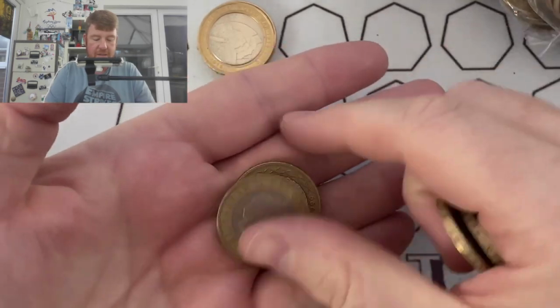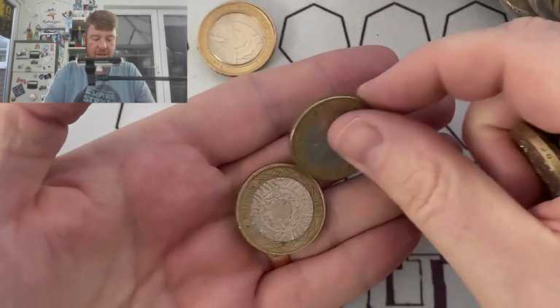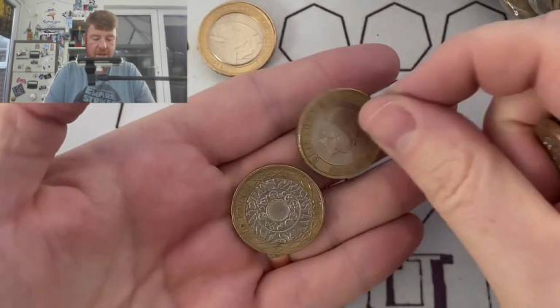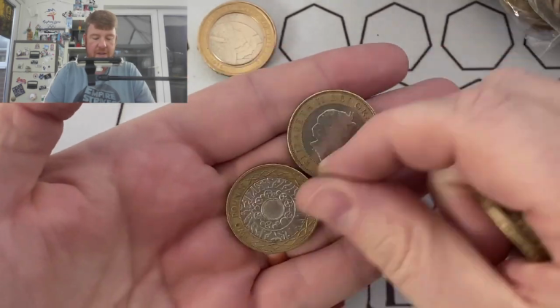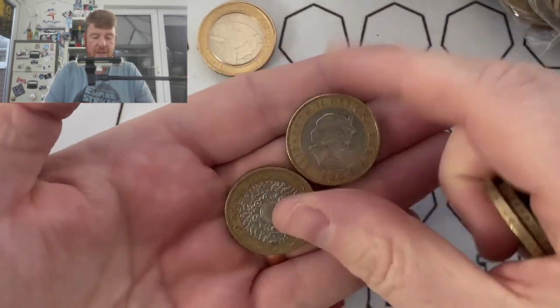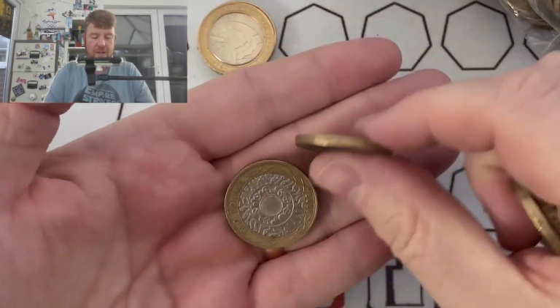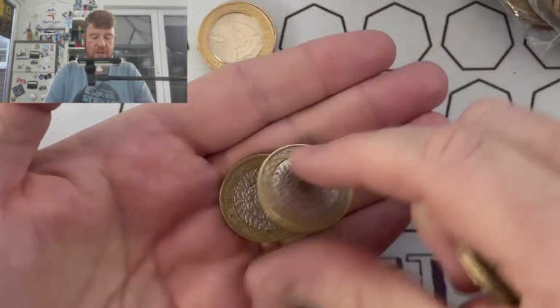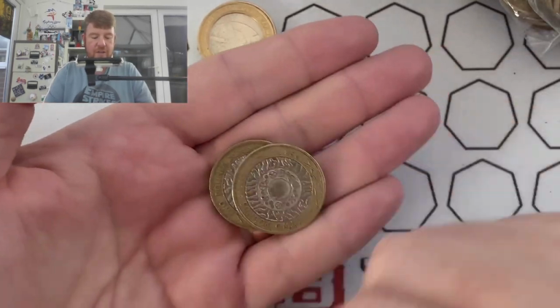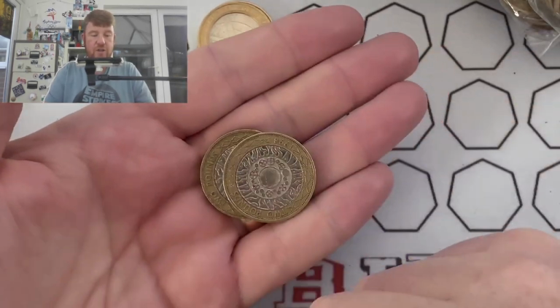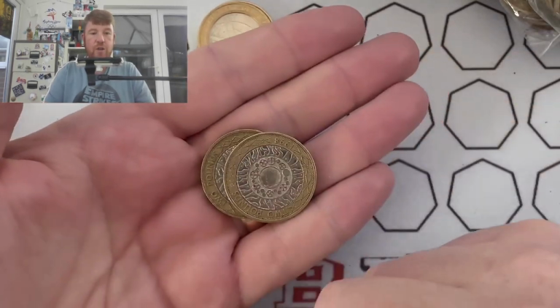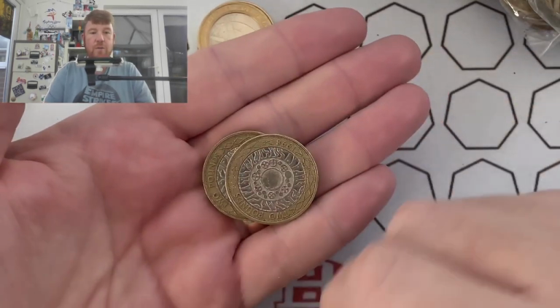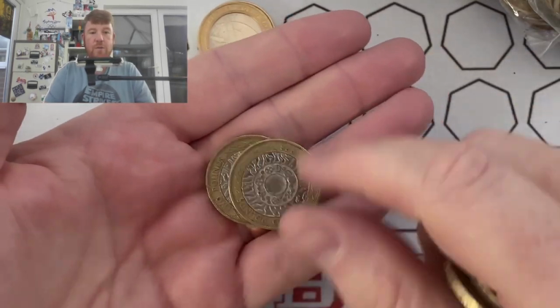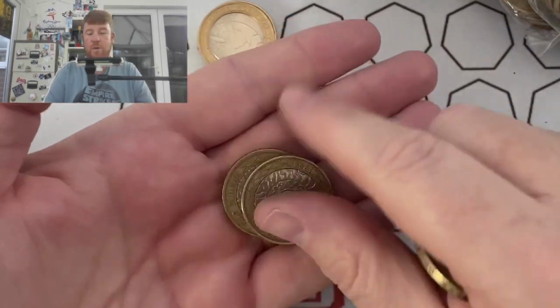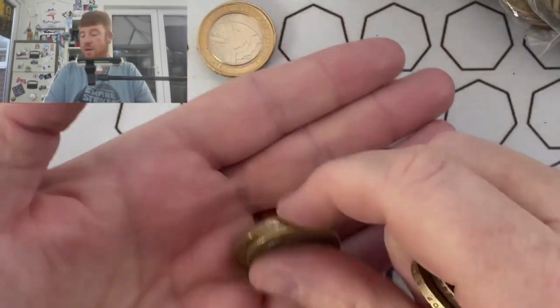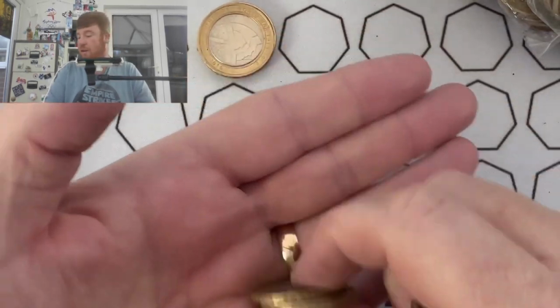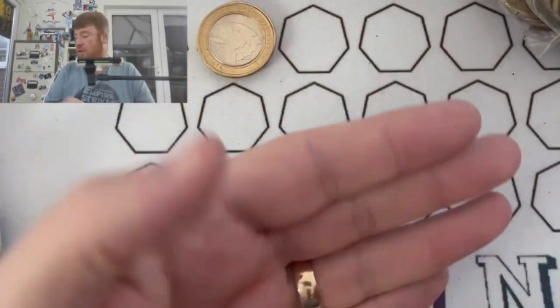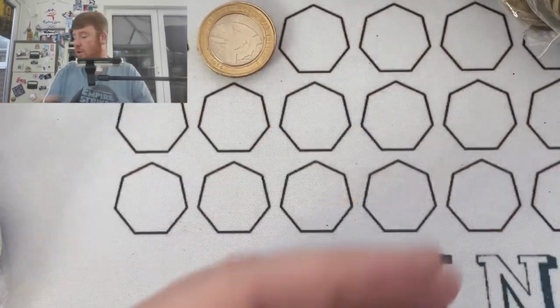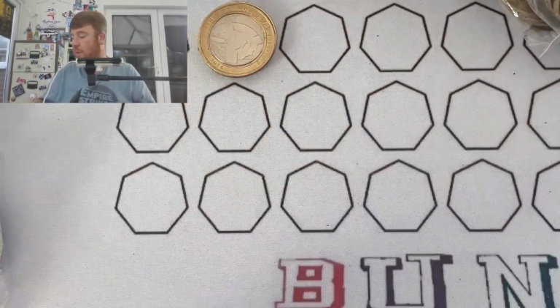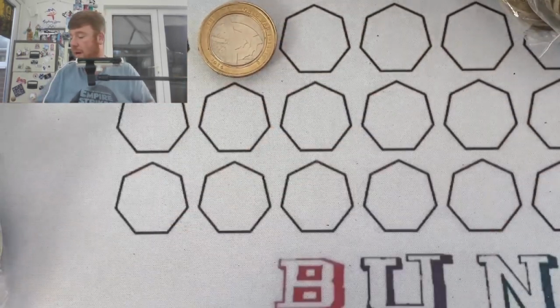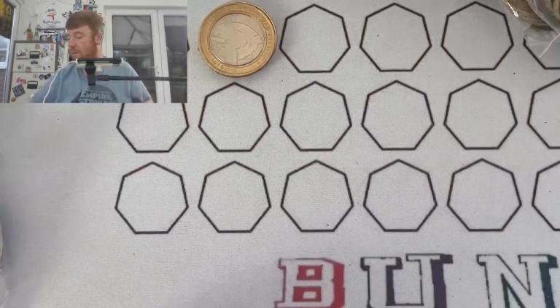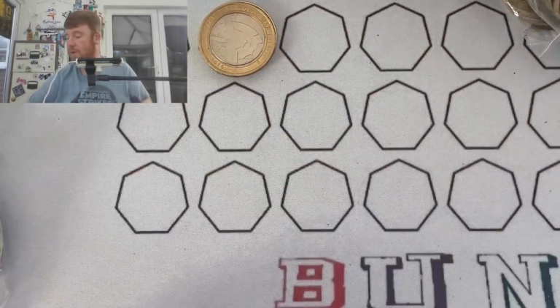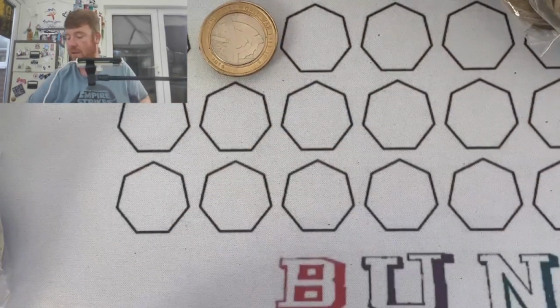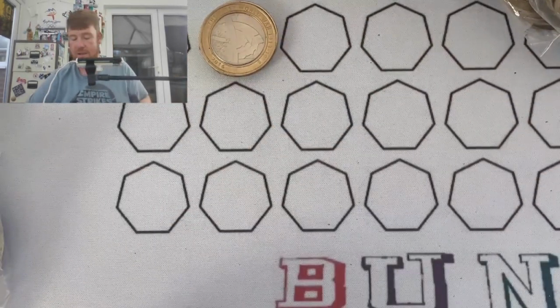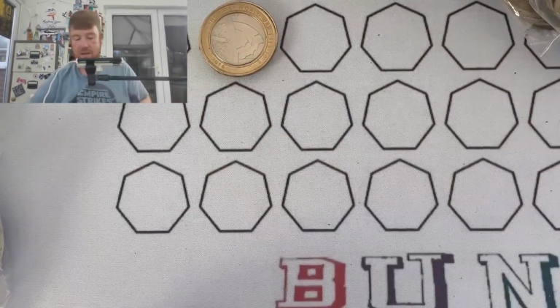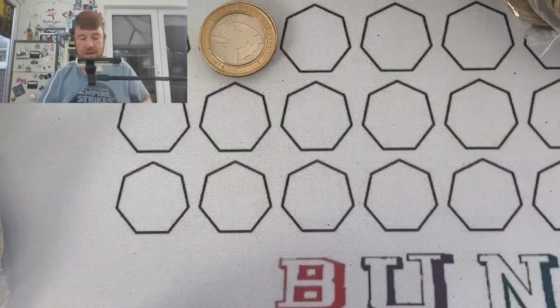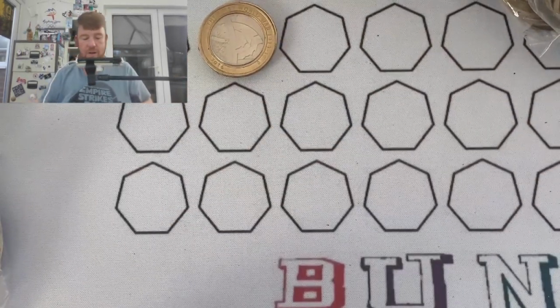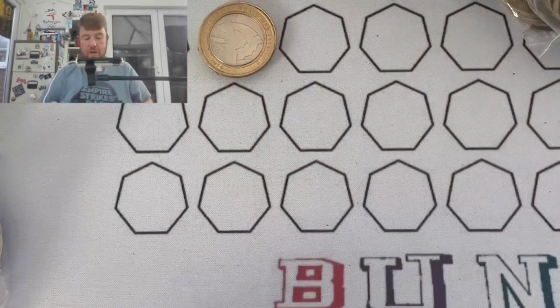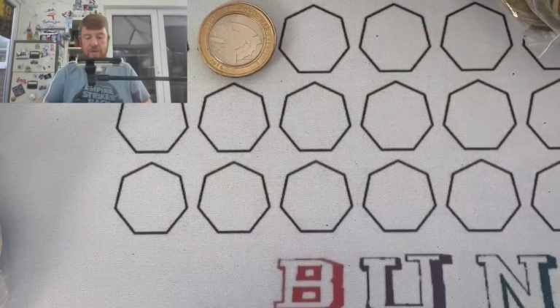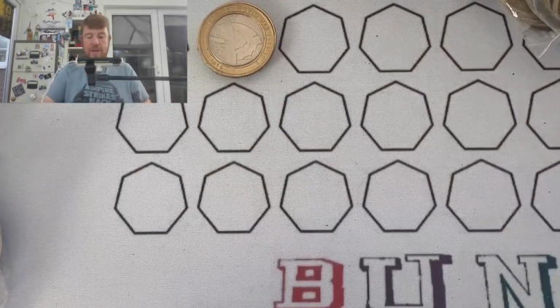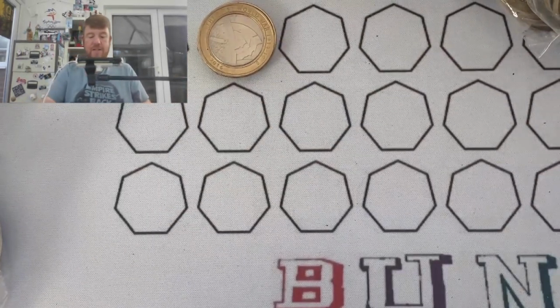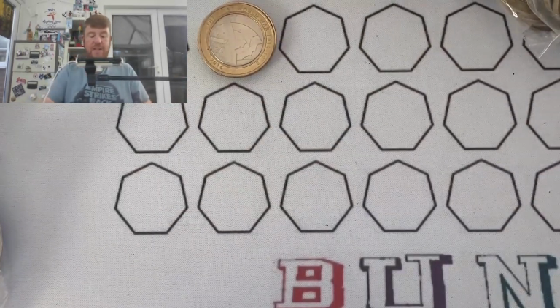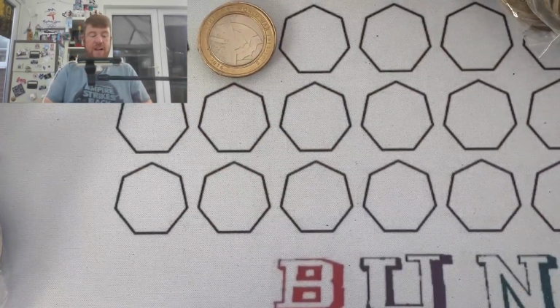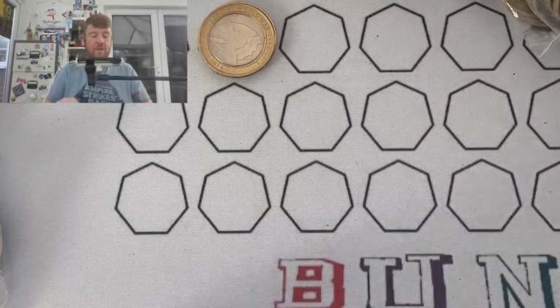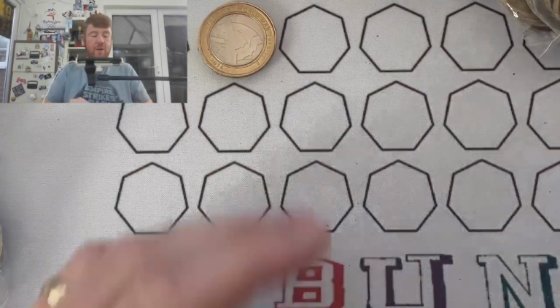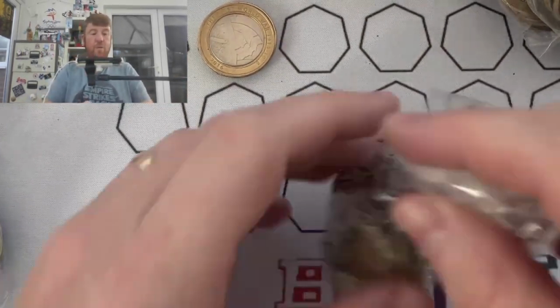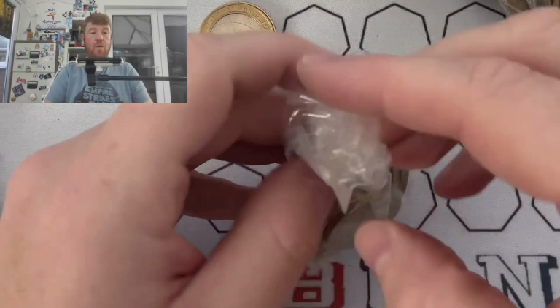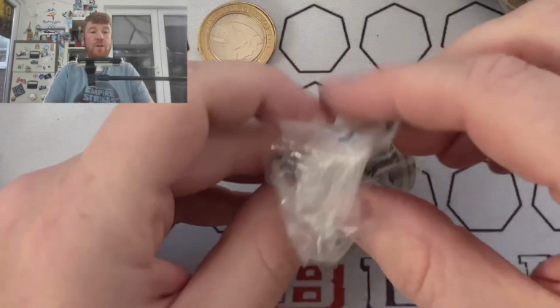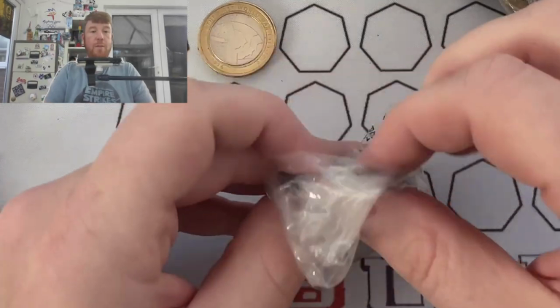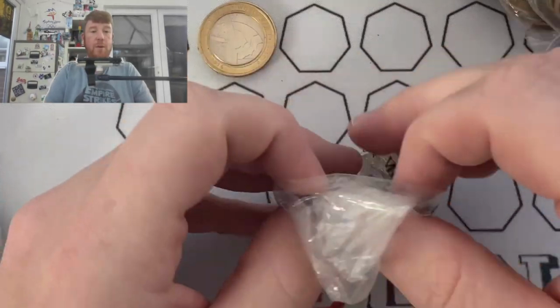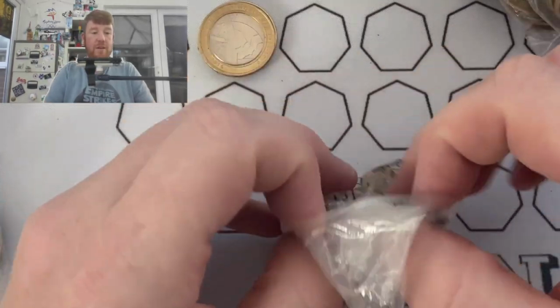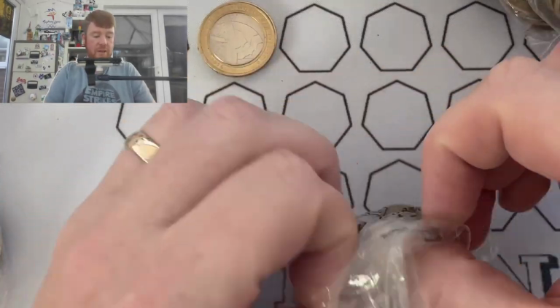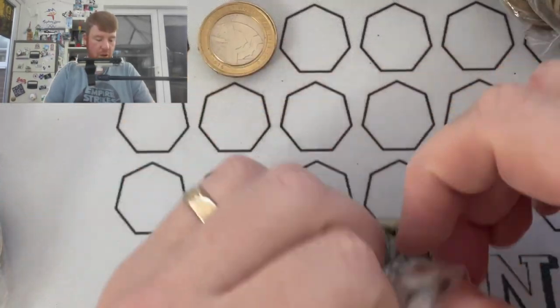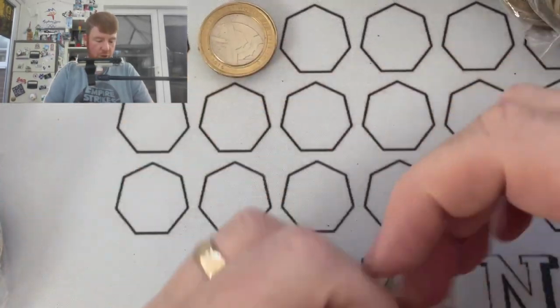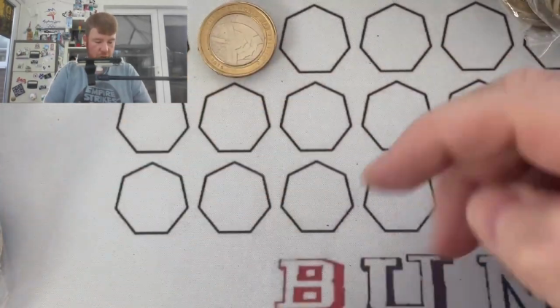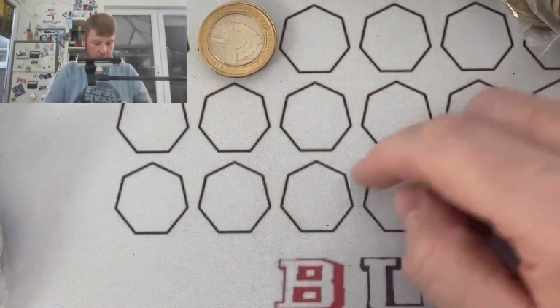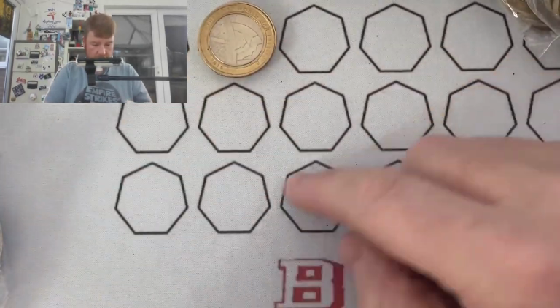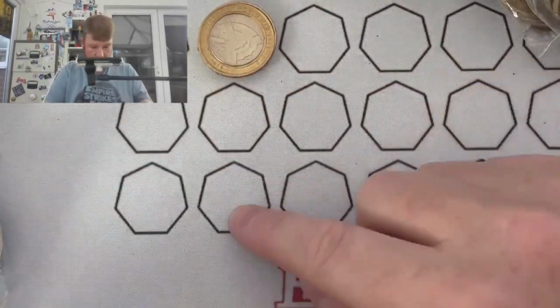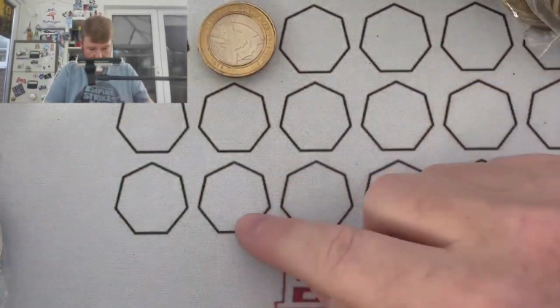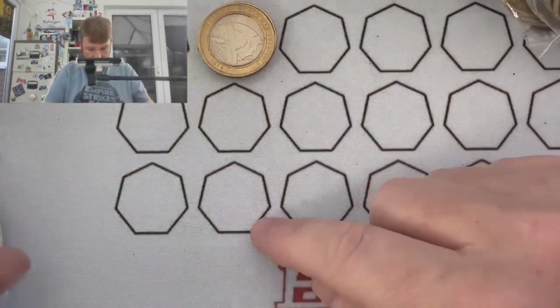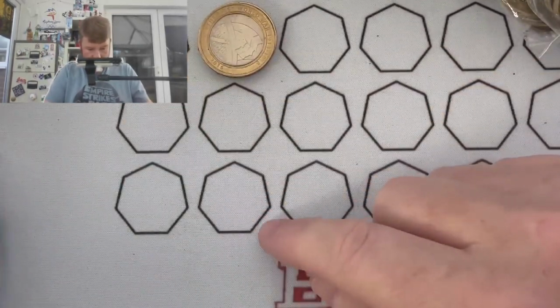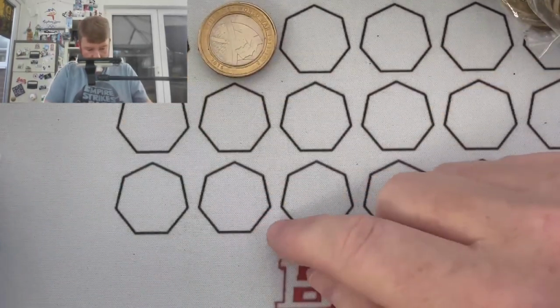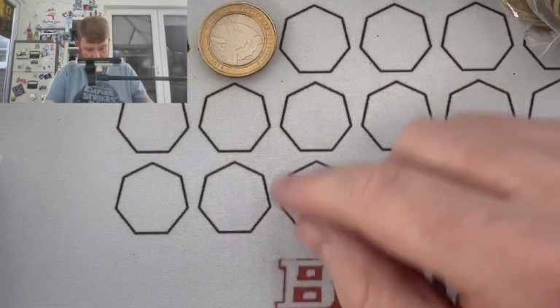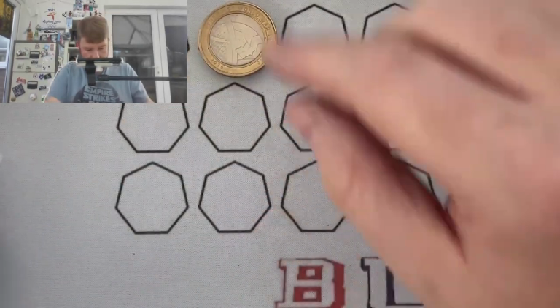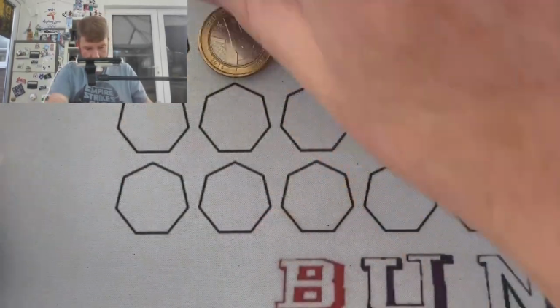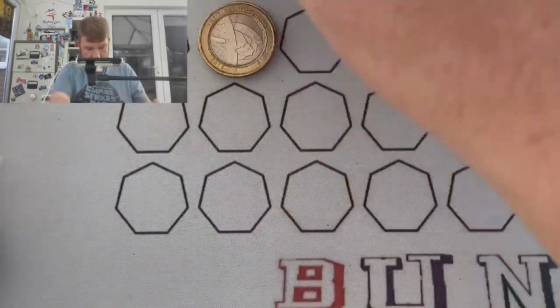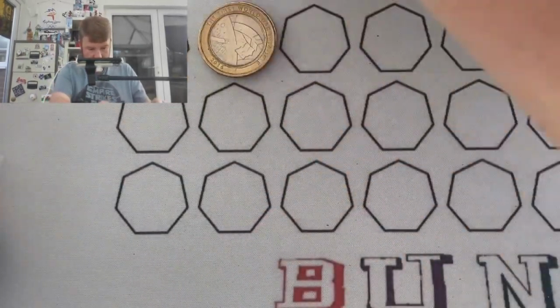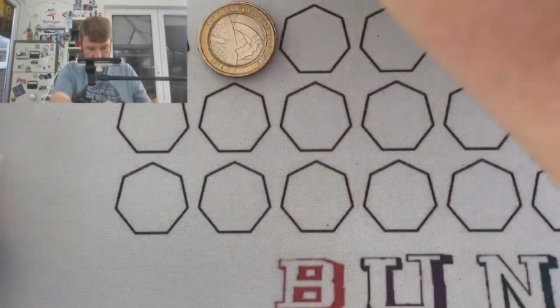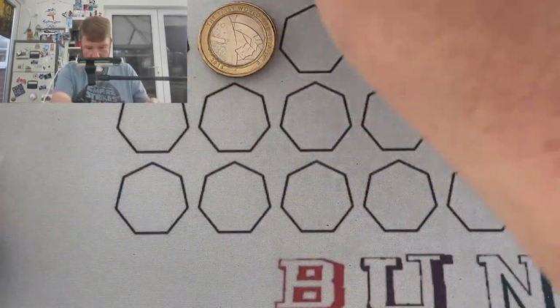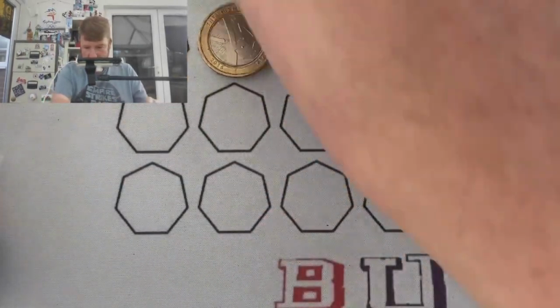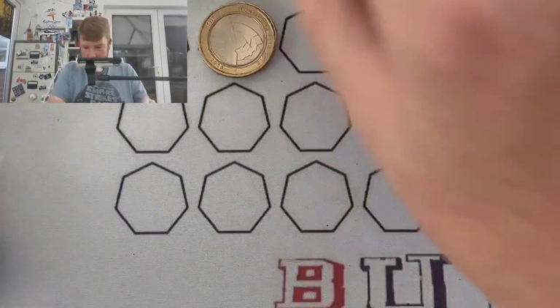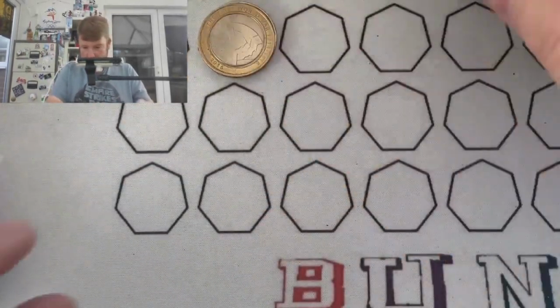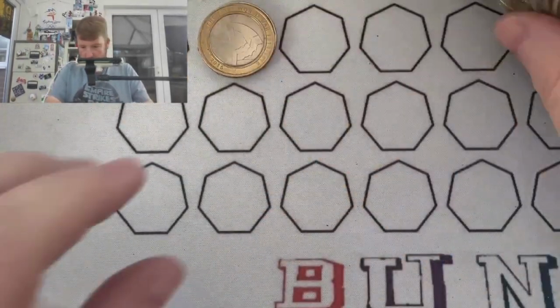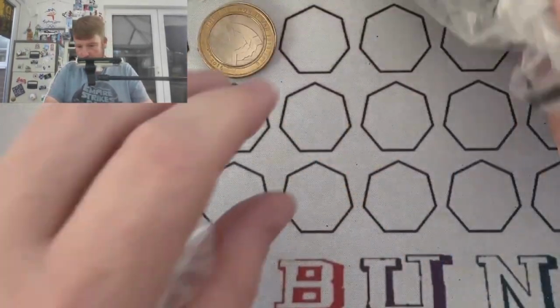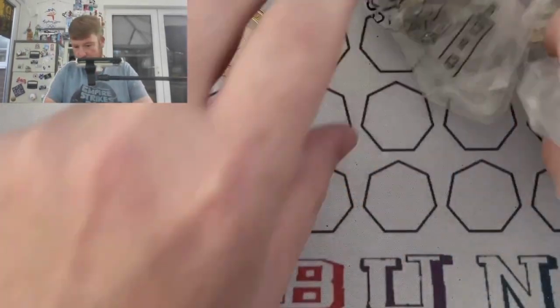They just assumed the coins were worth the £2 face value printed on them. Oh, where's the lucky leprechaun gone?